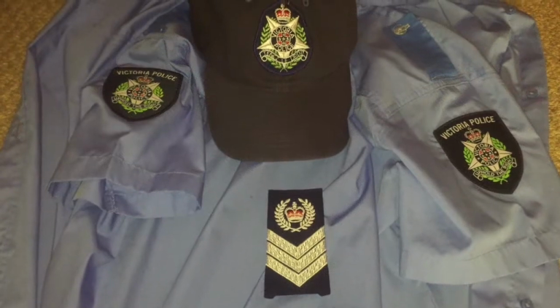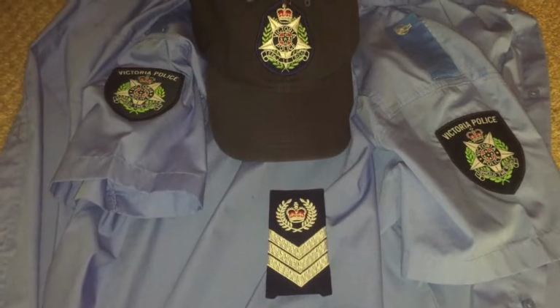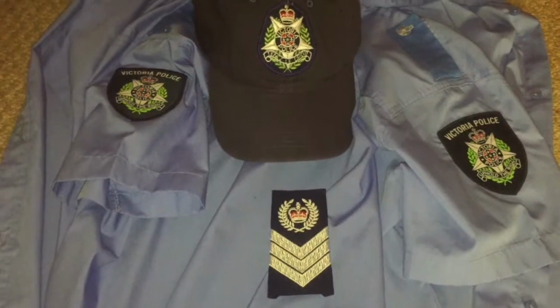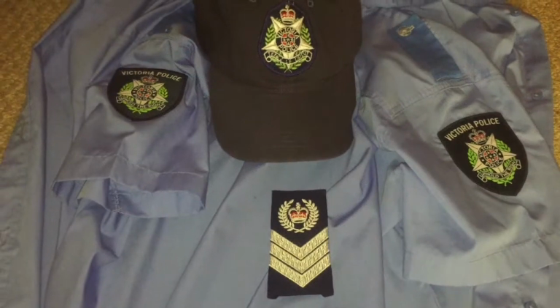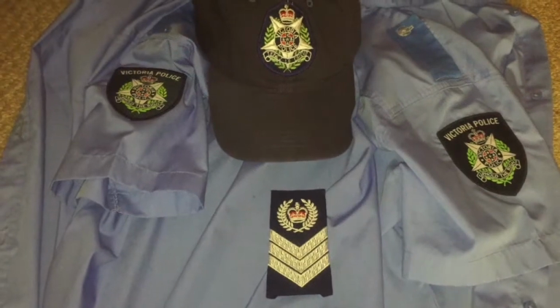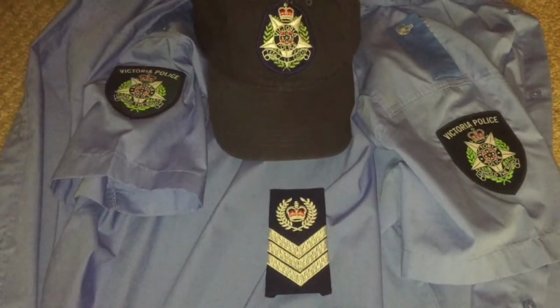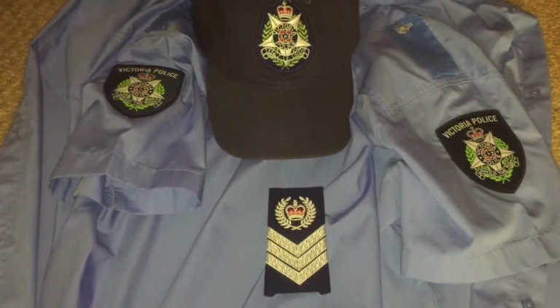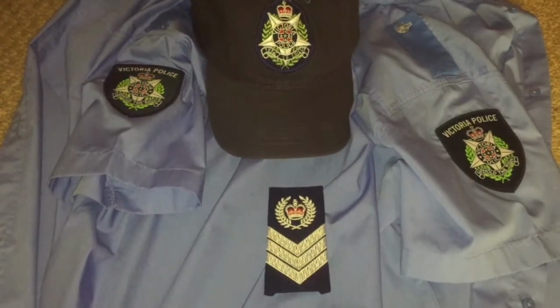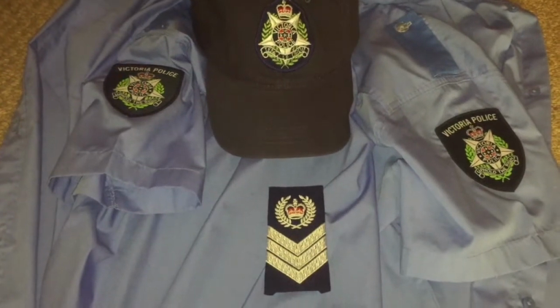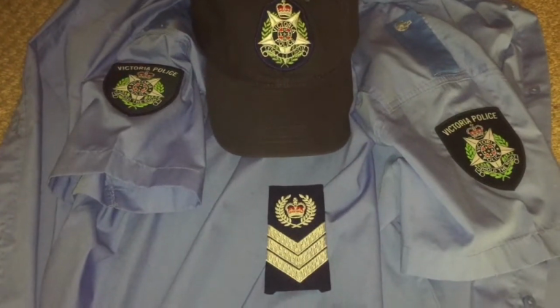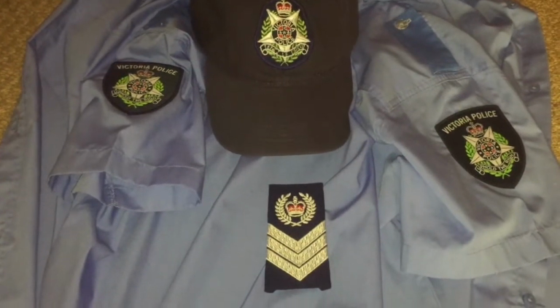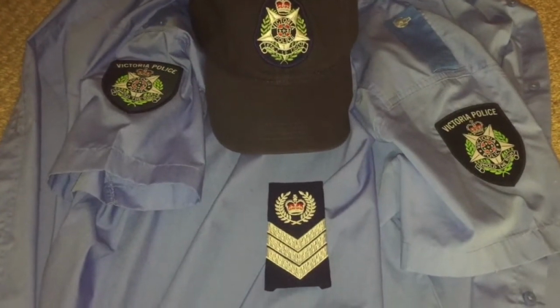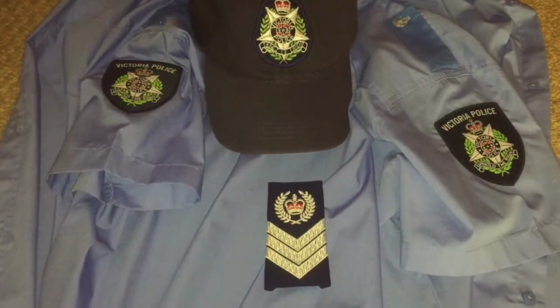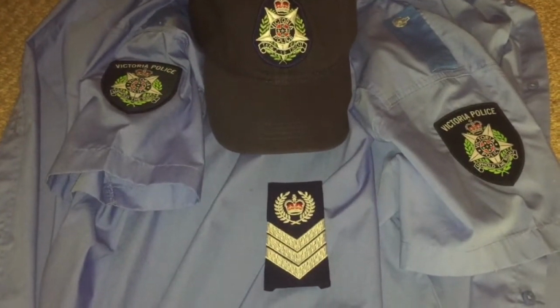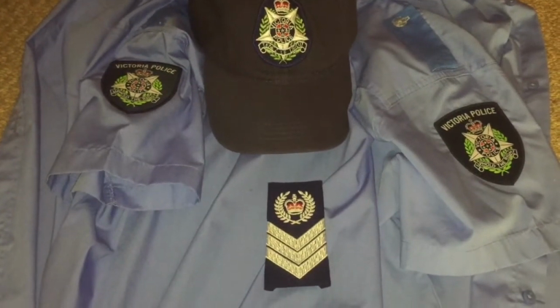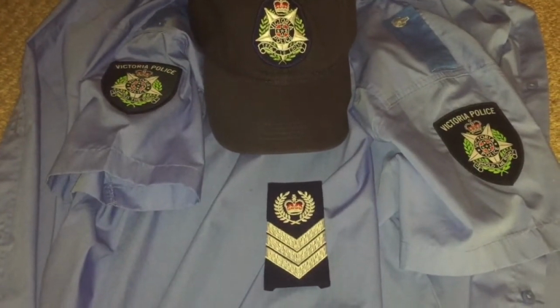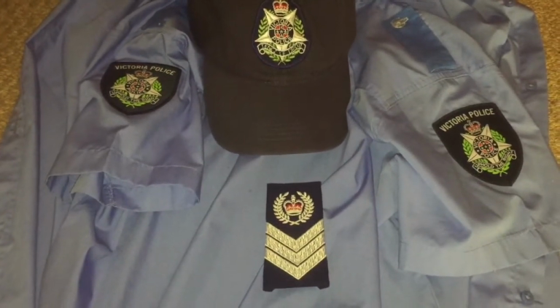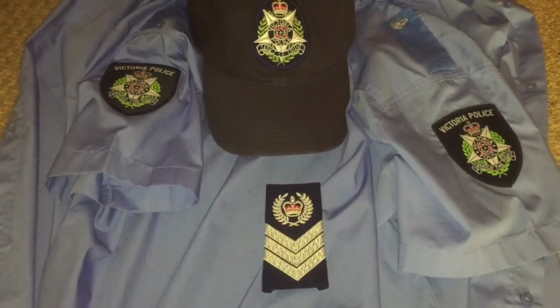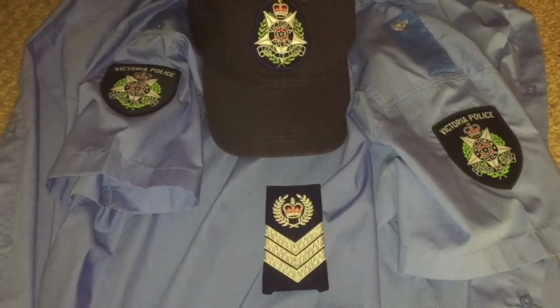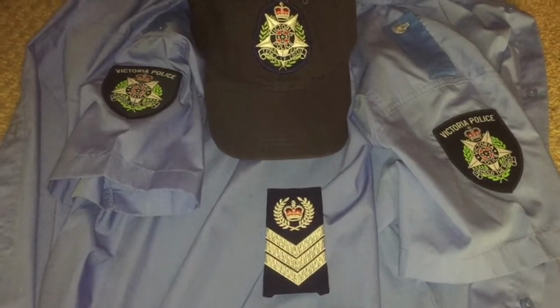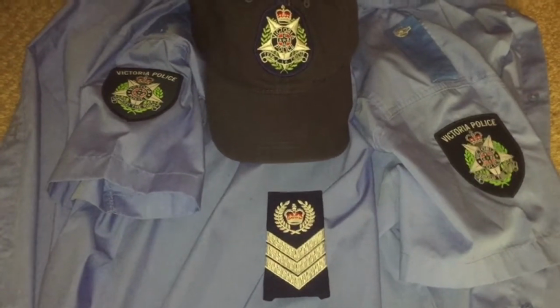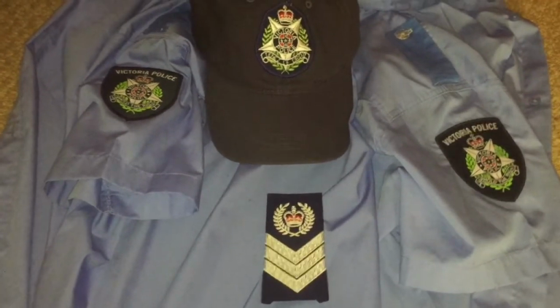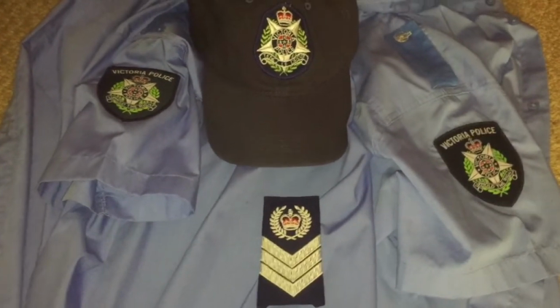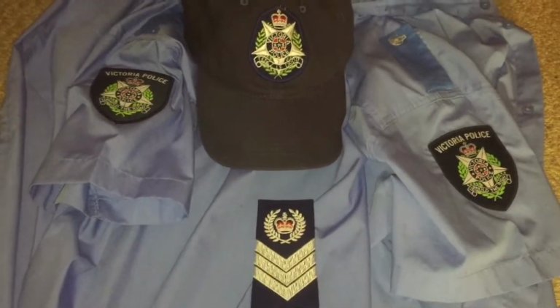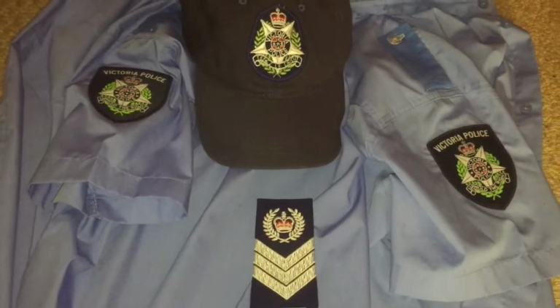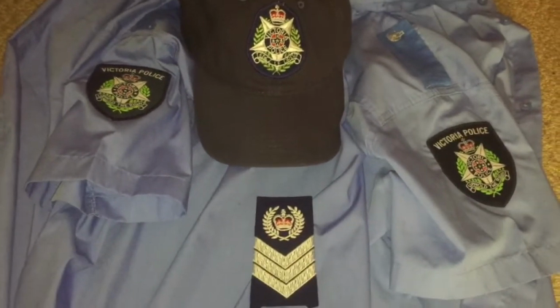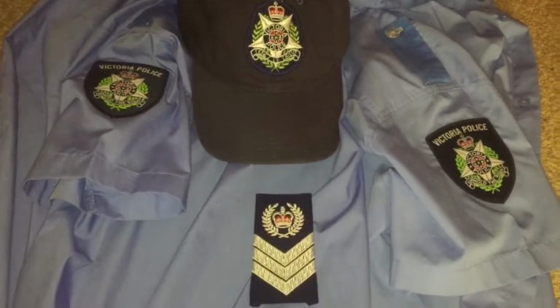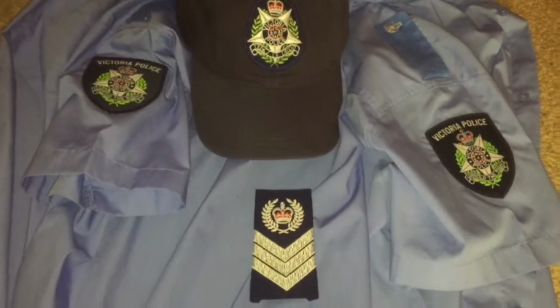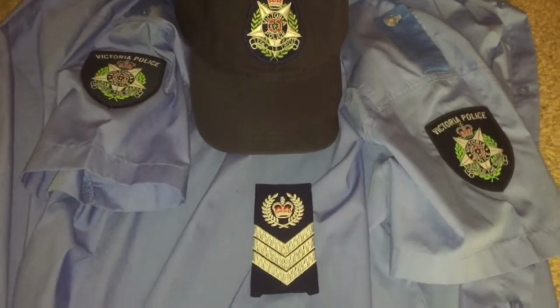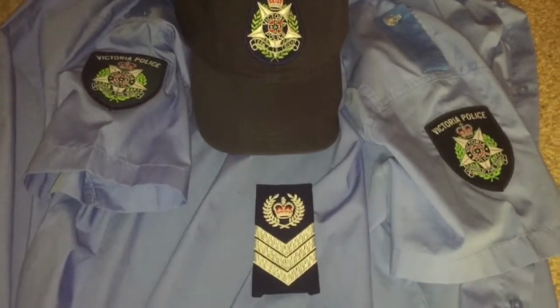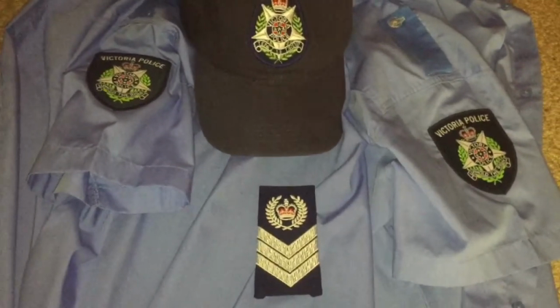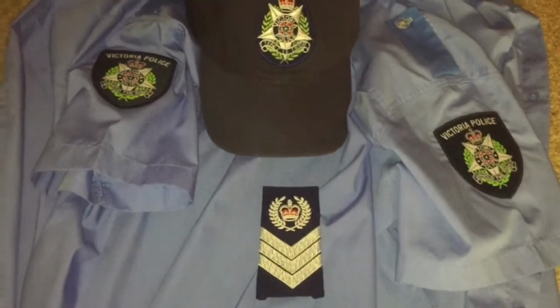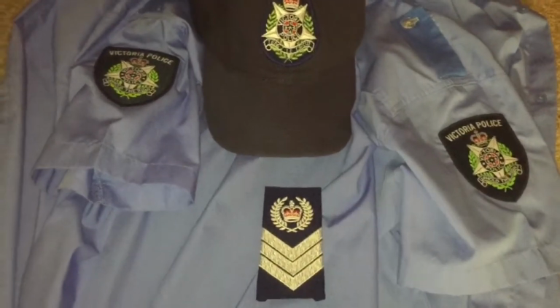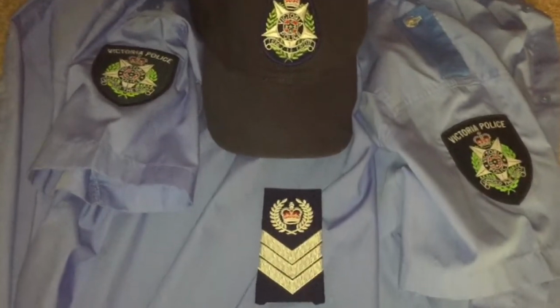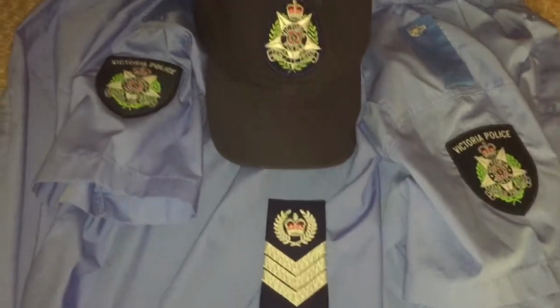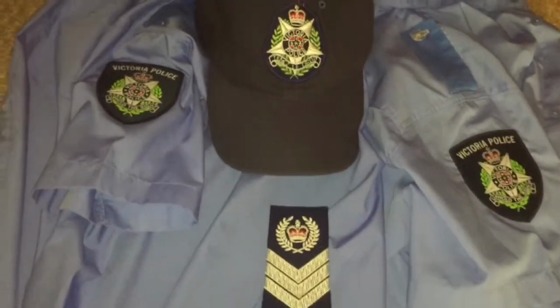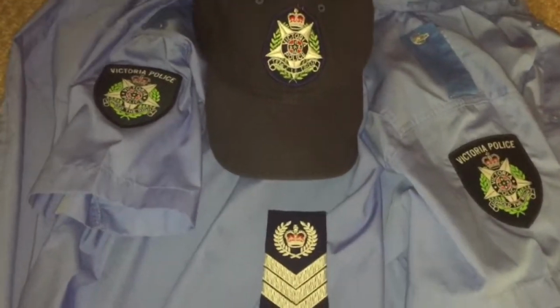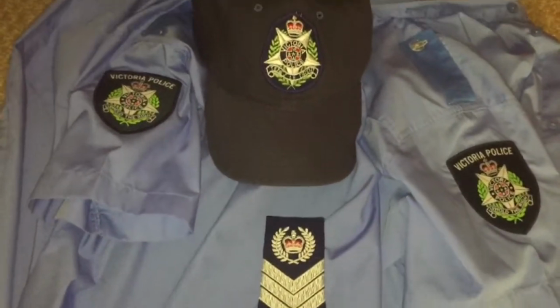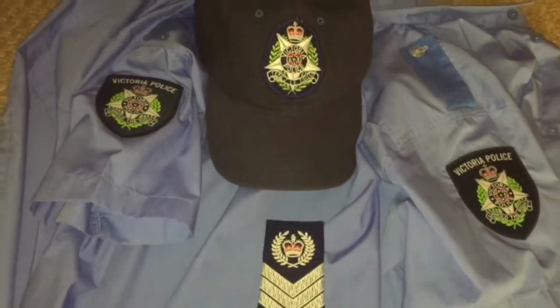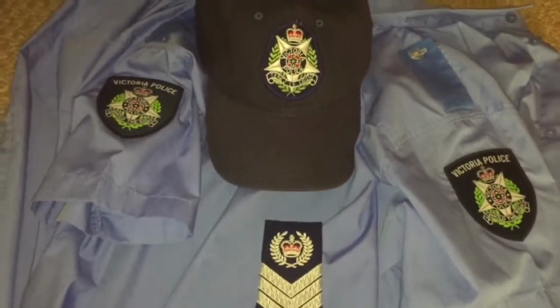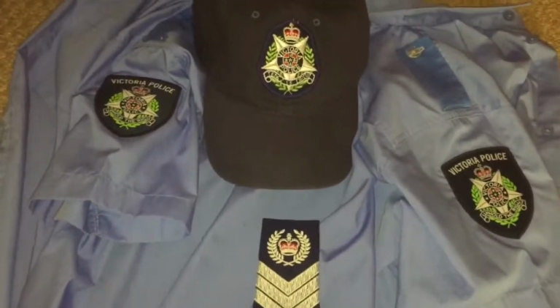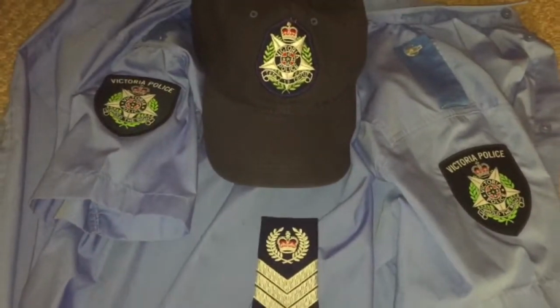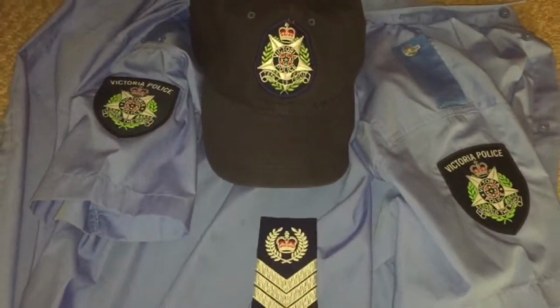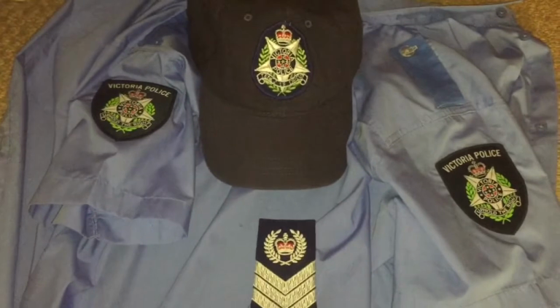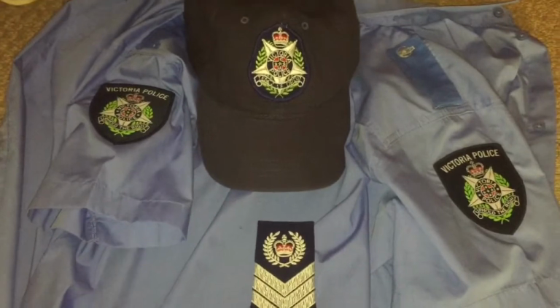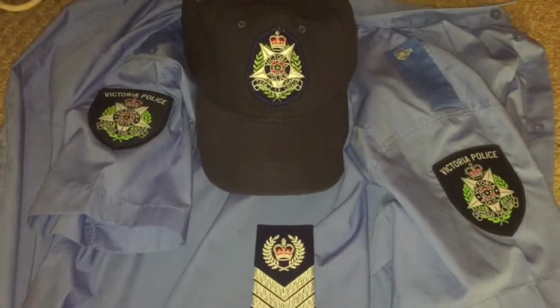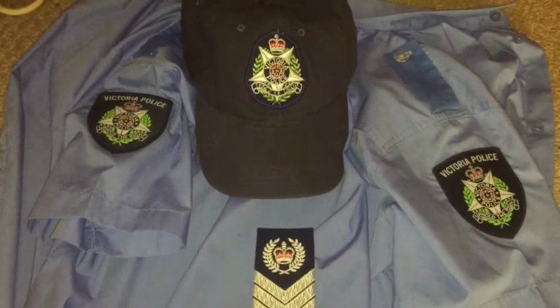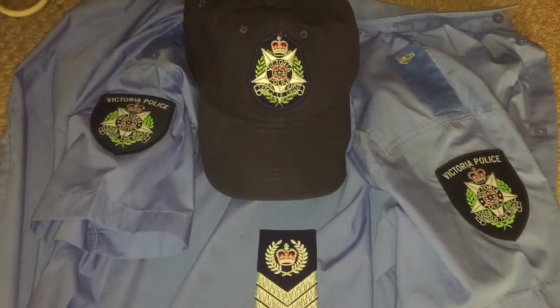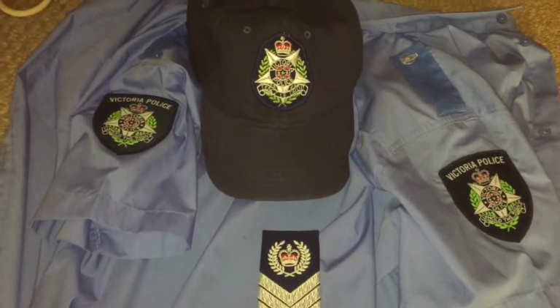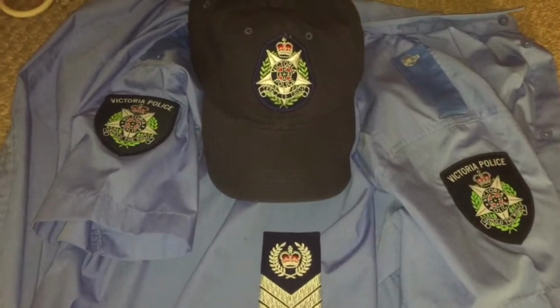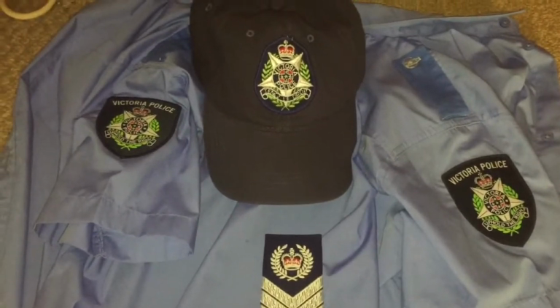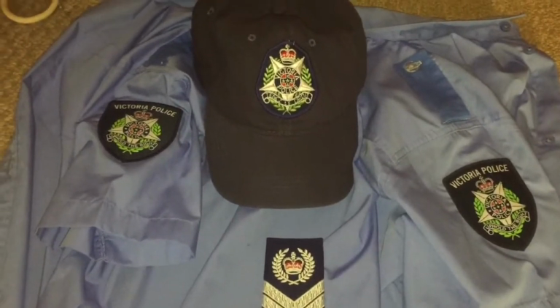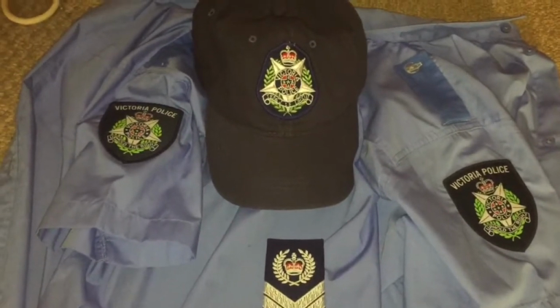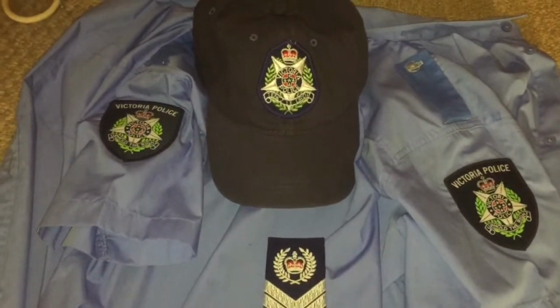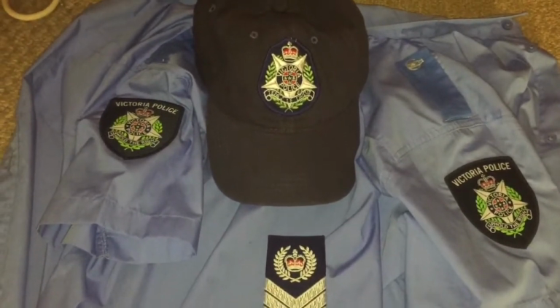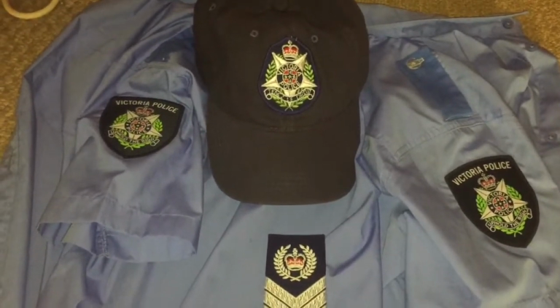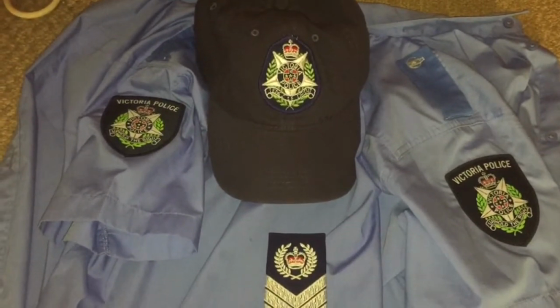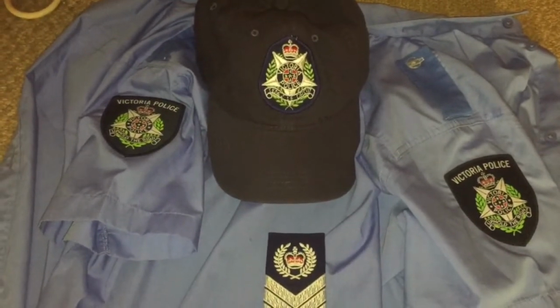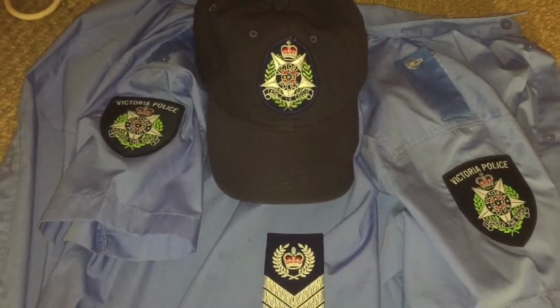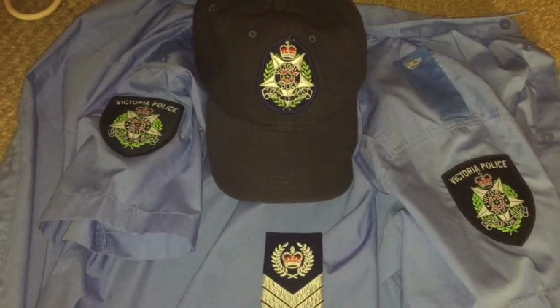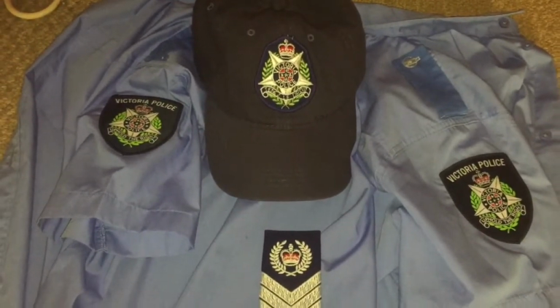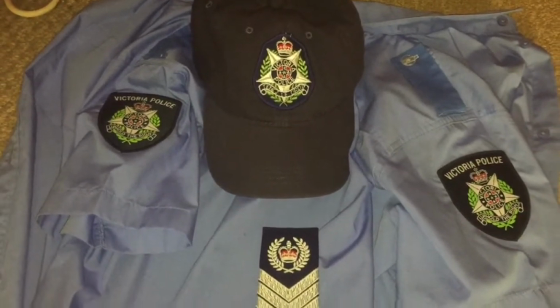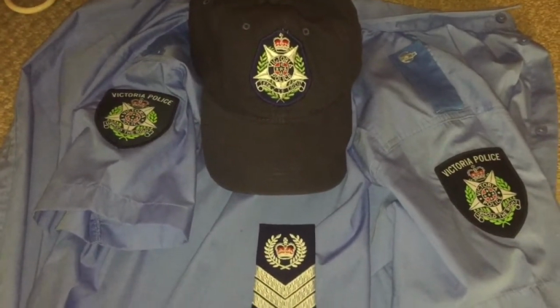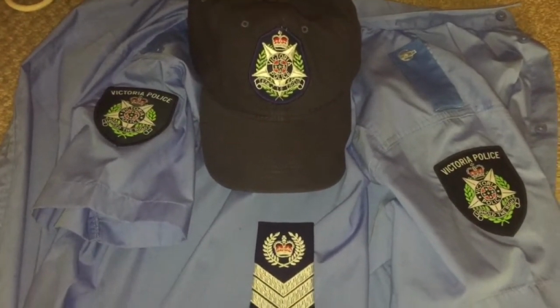G'day guys, it's Darcy. I wonder how you're going, I hope you're doing well. This is part three on building a Victoria police uniform.